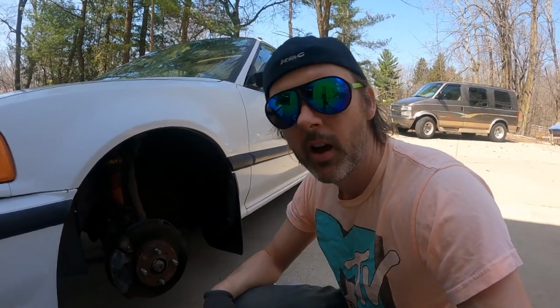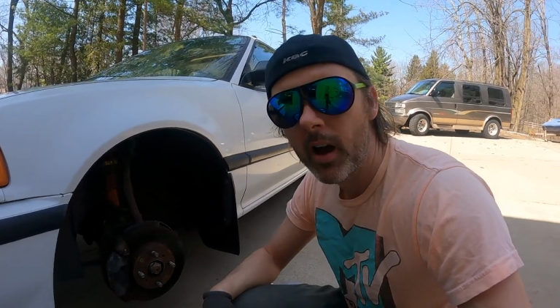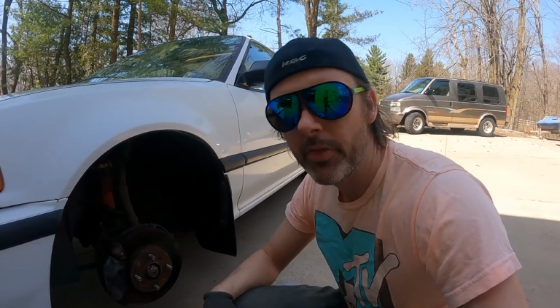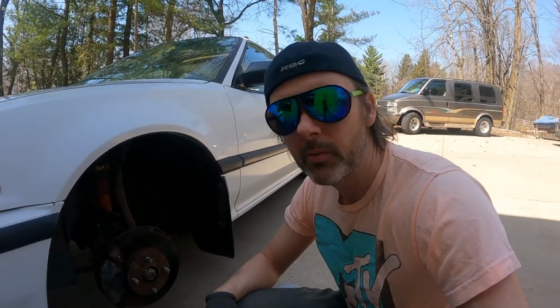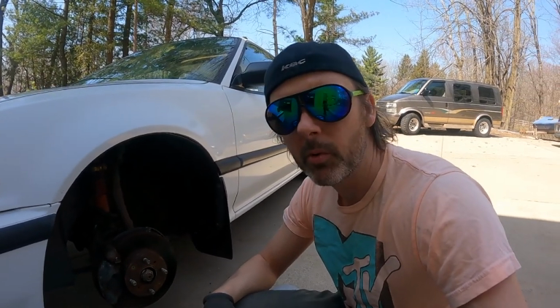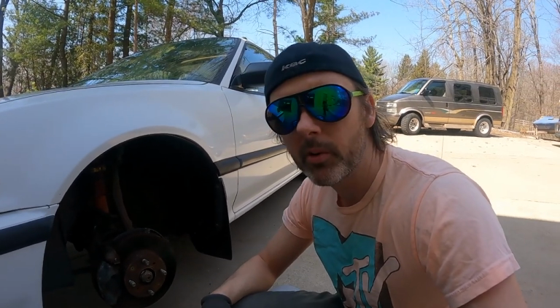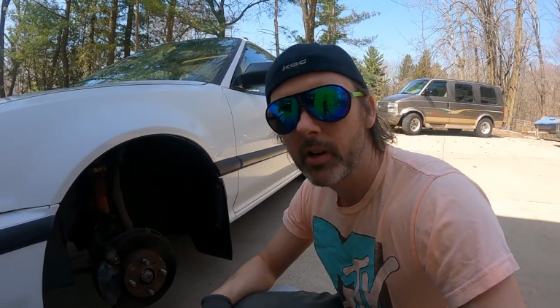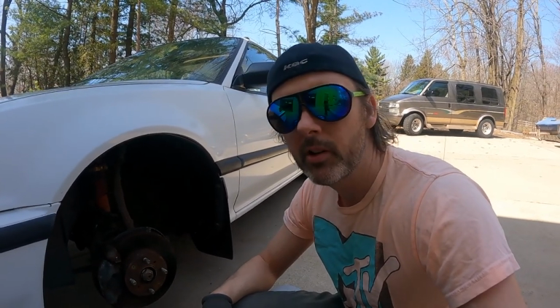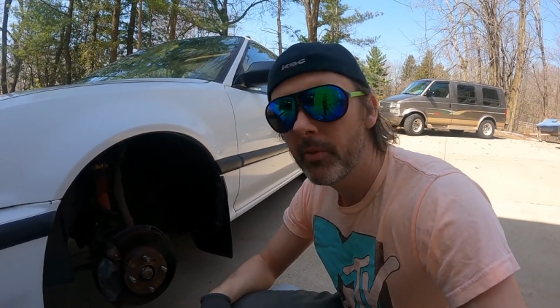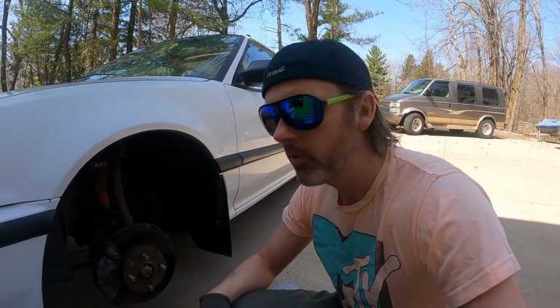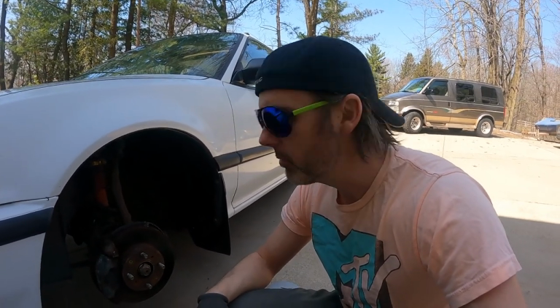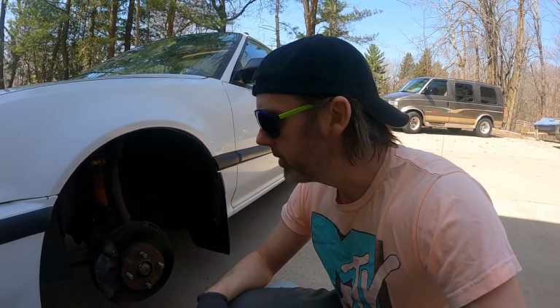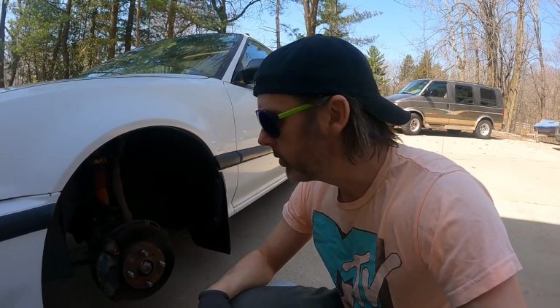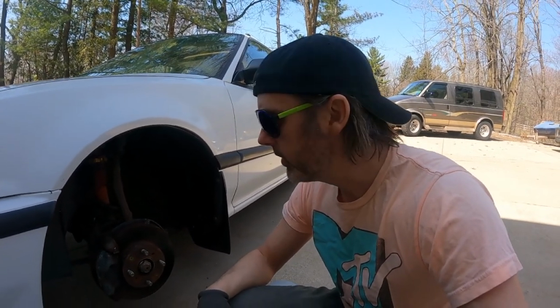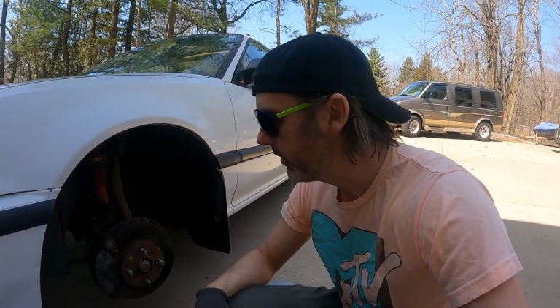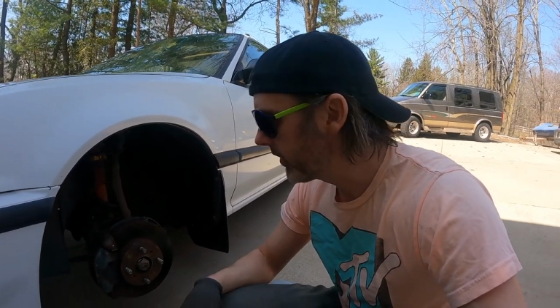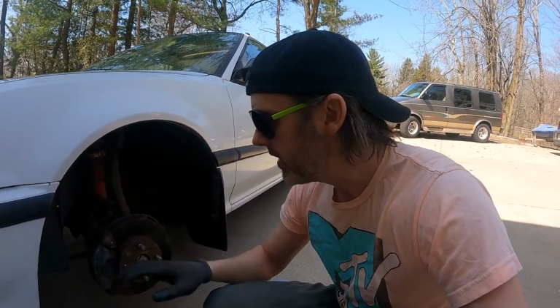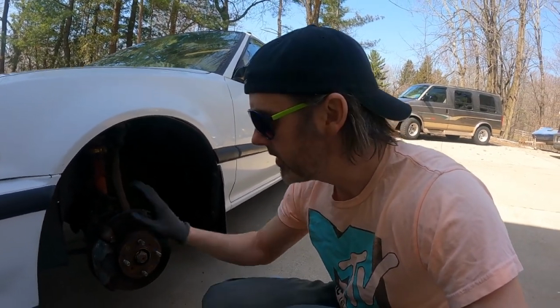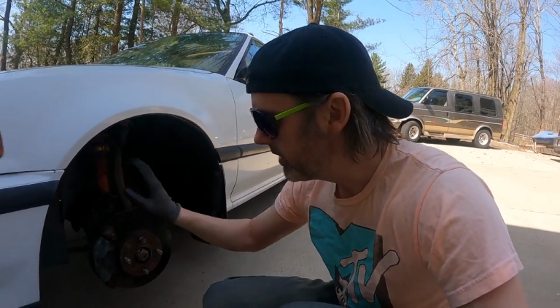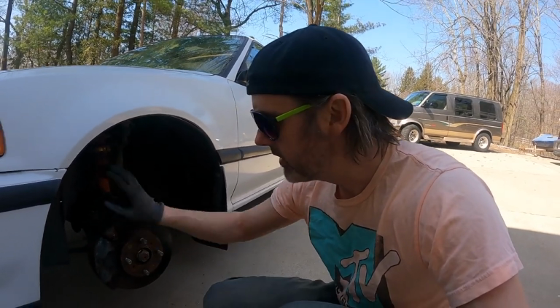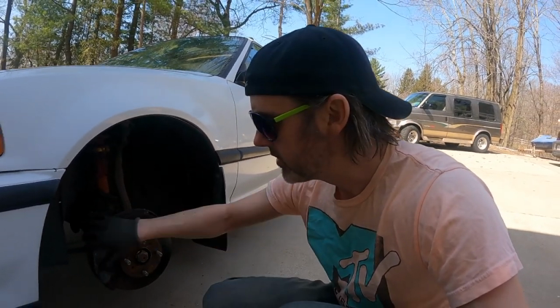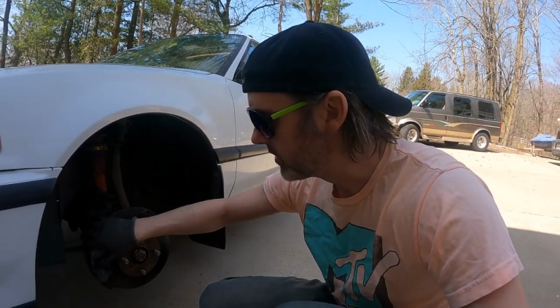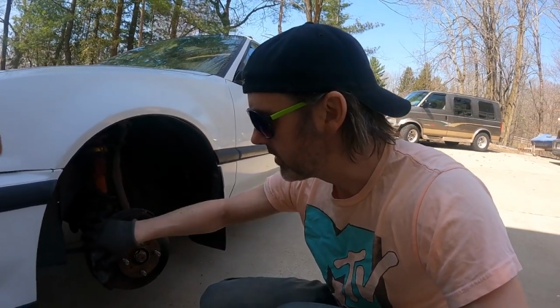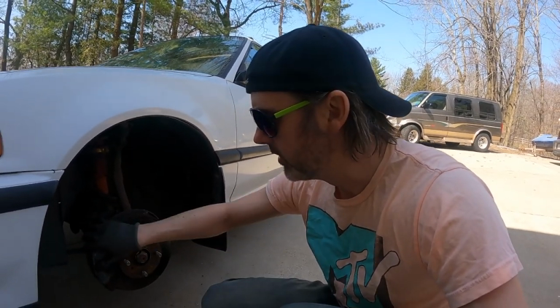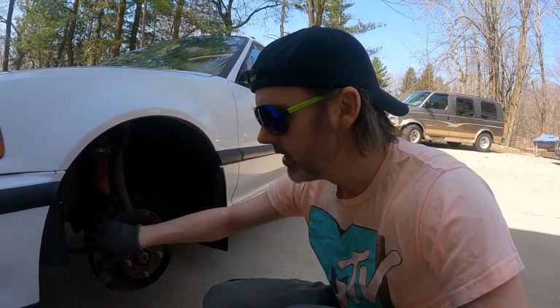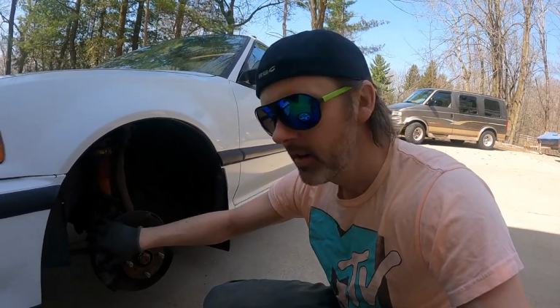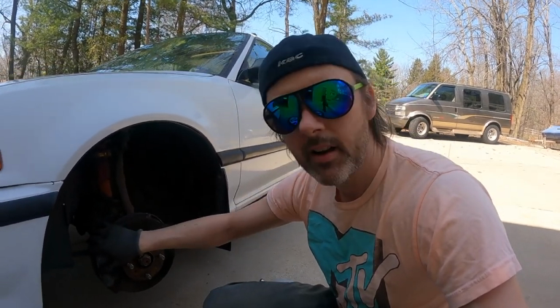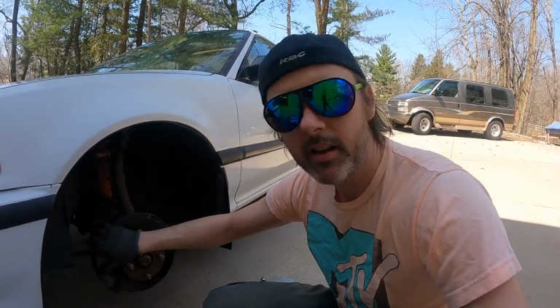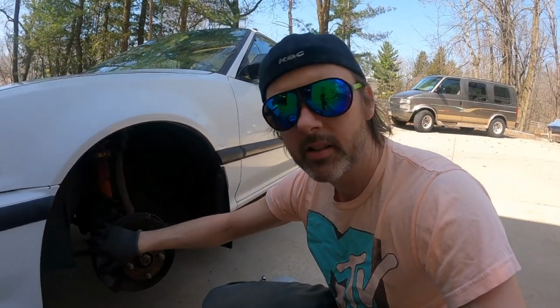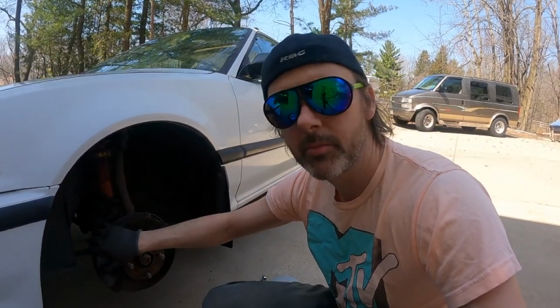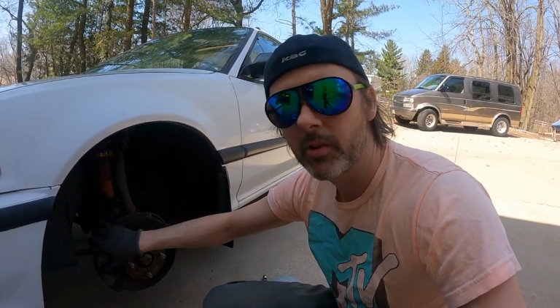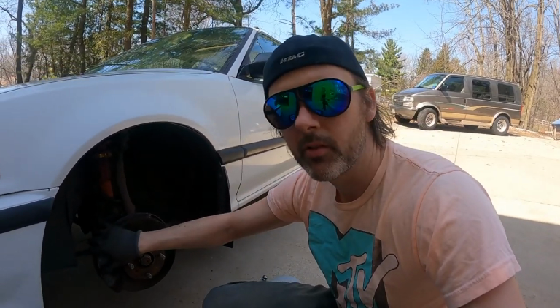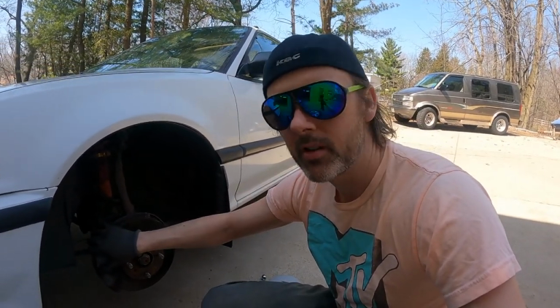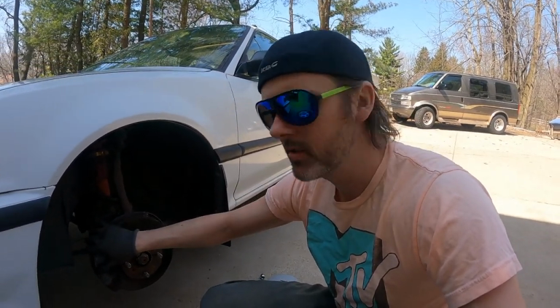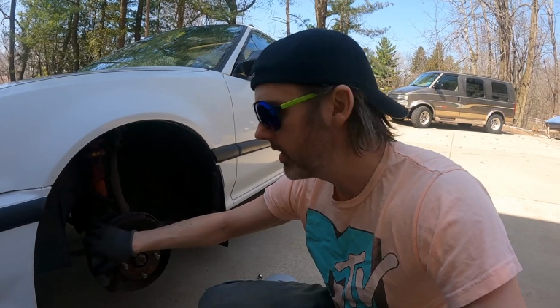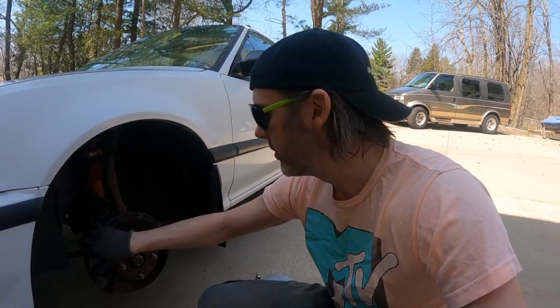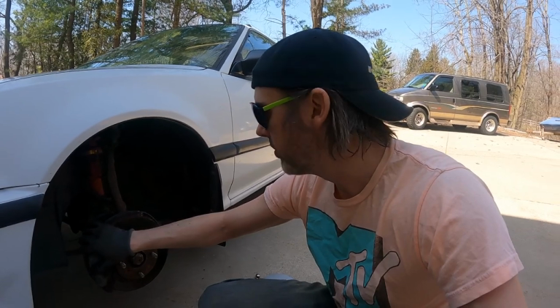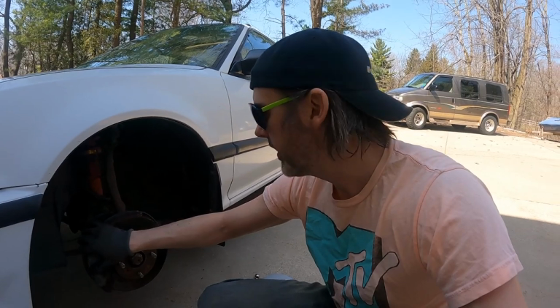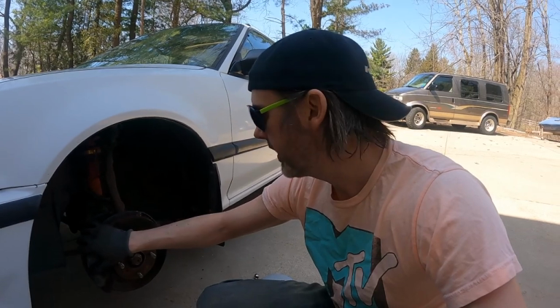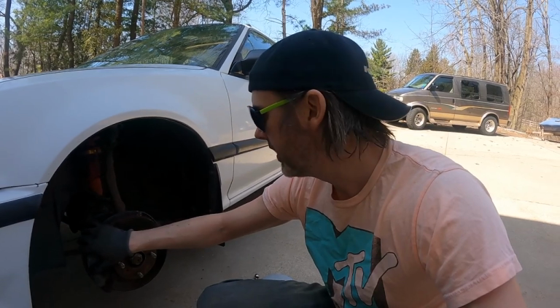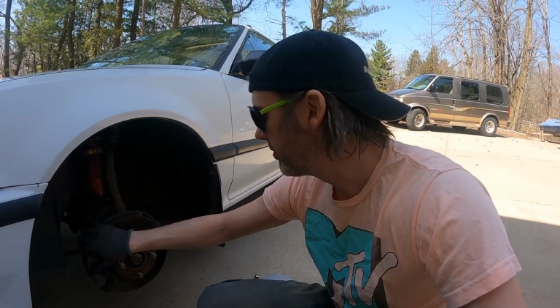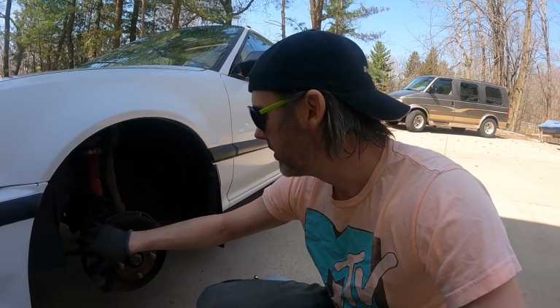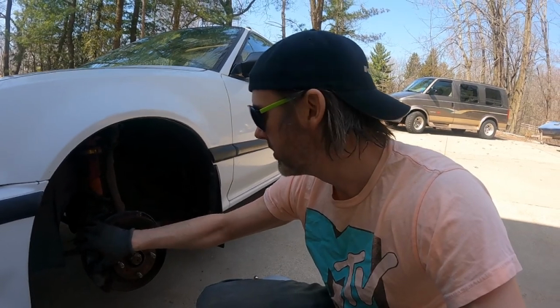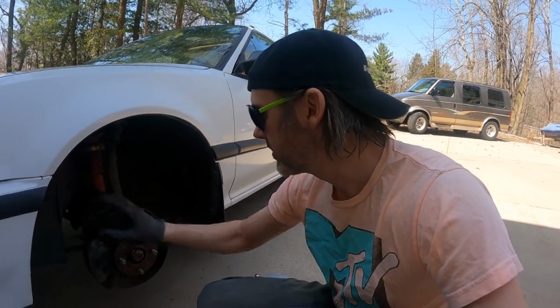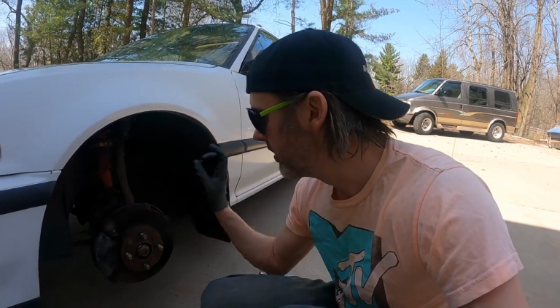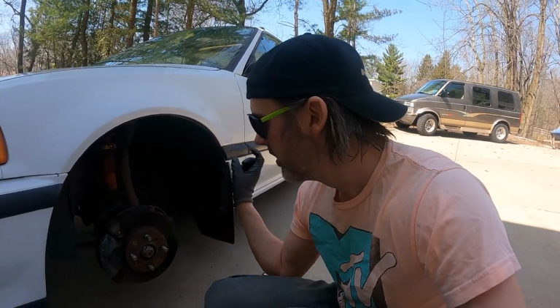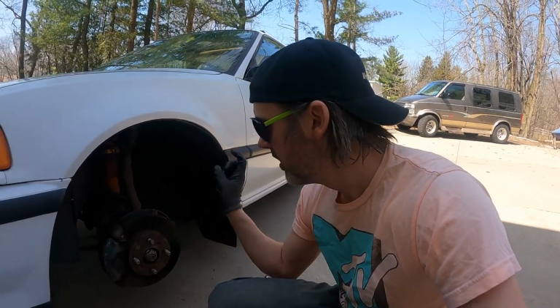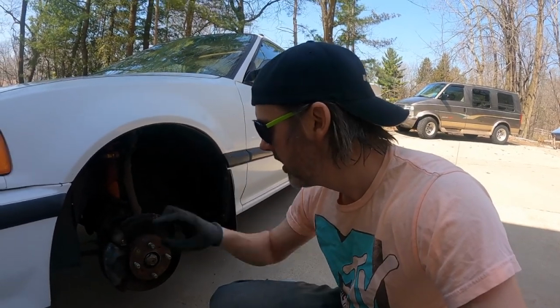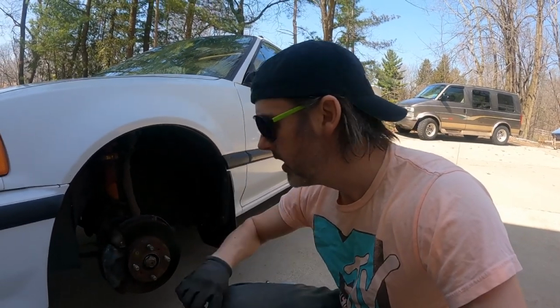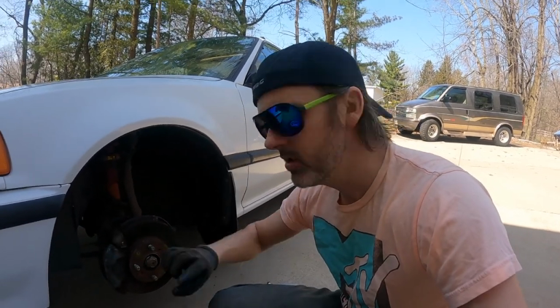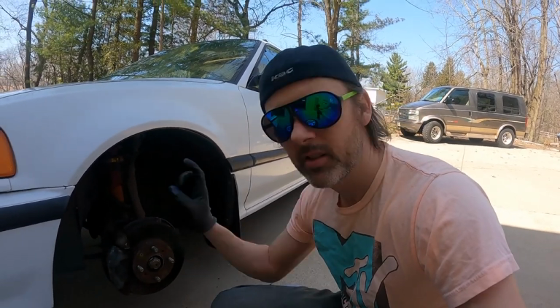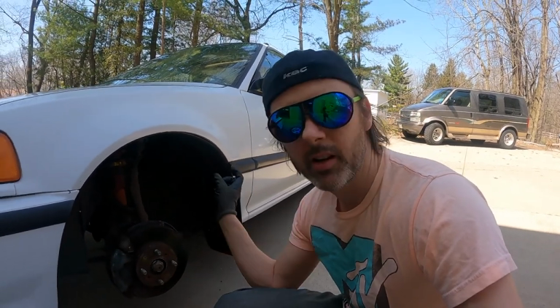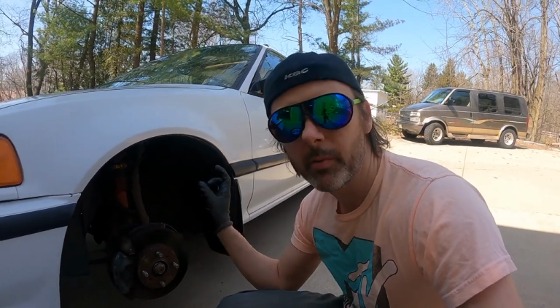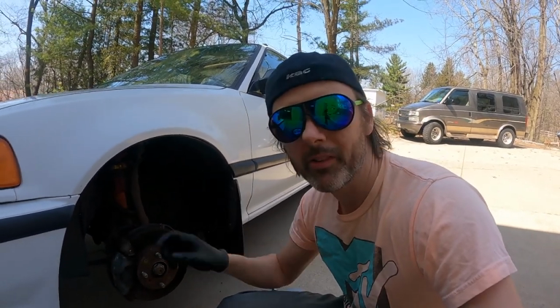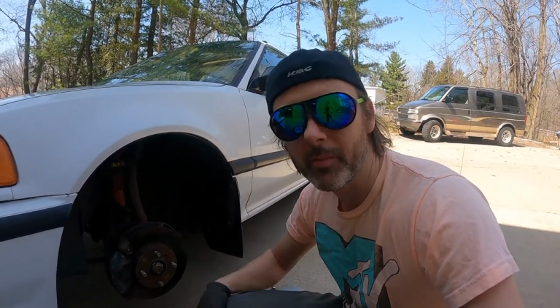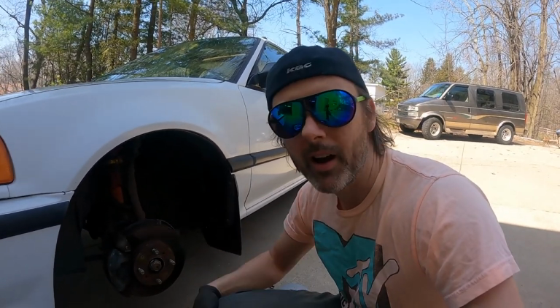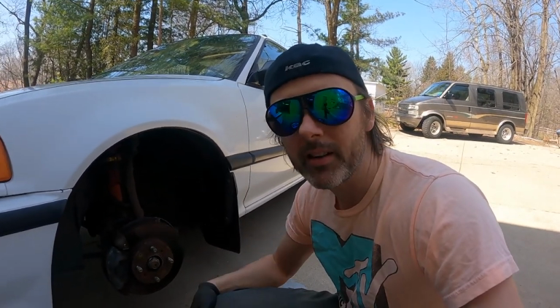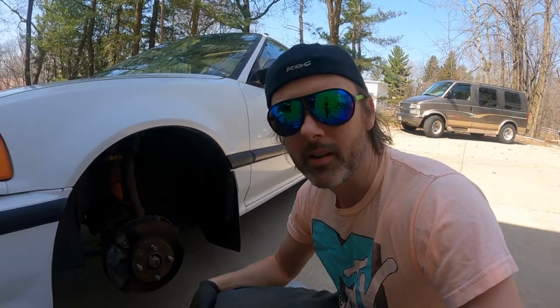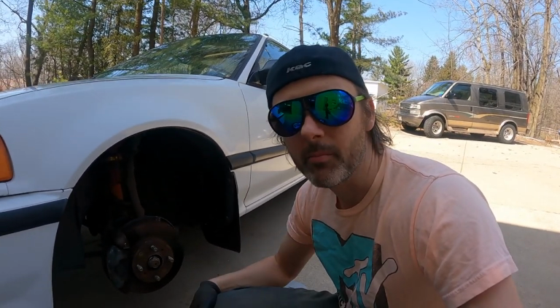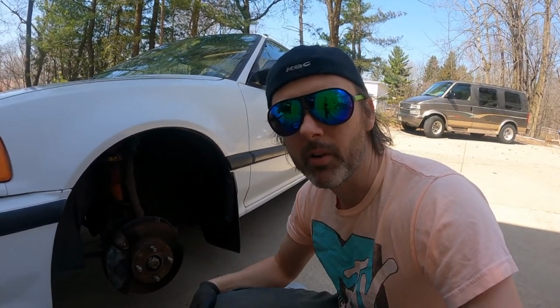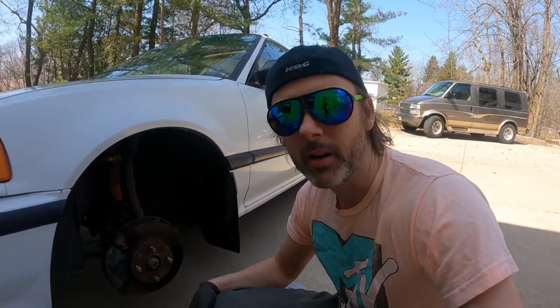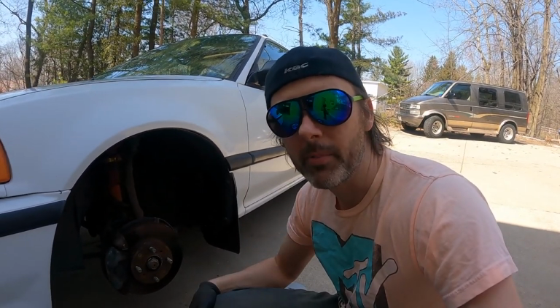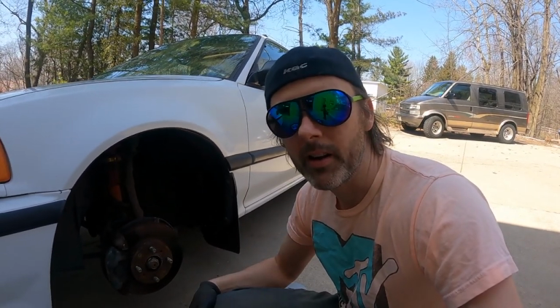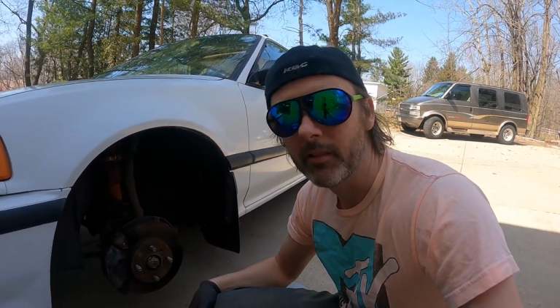Before we put the wheels on, we're just gonna knock some of the rust off the brake calipers and hit them with some high-temp brake paint.